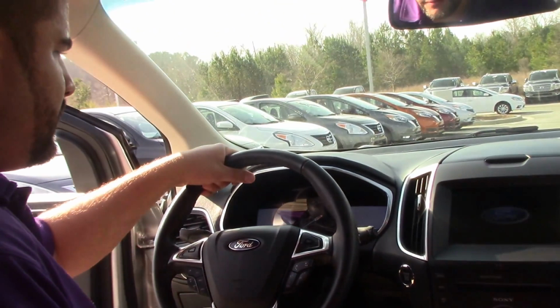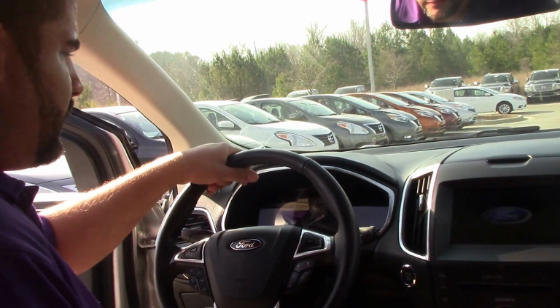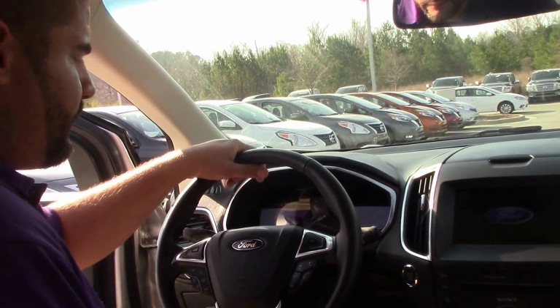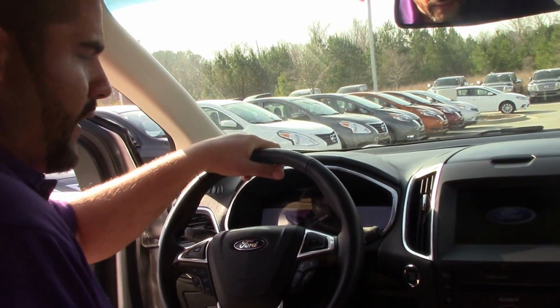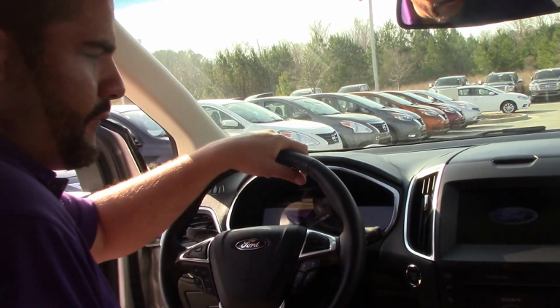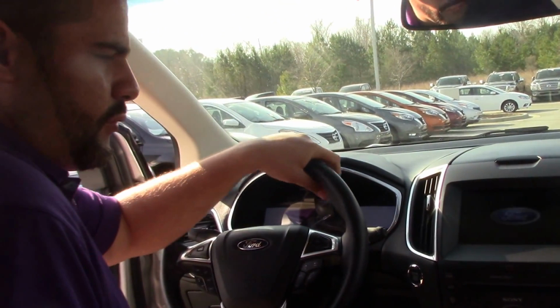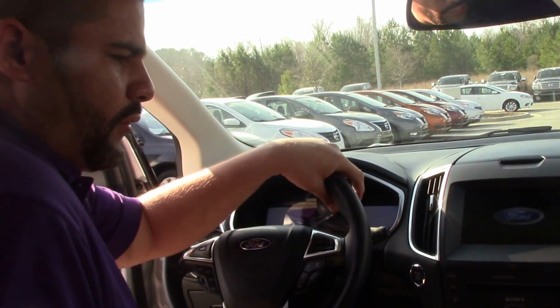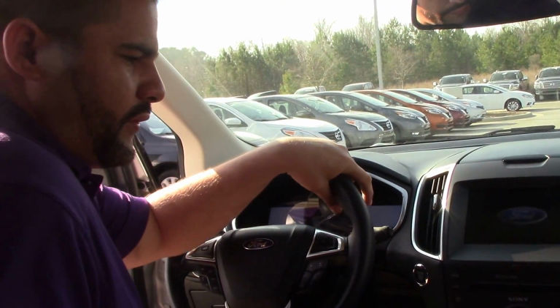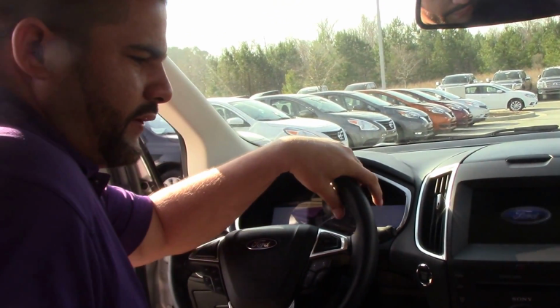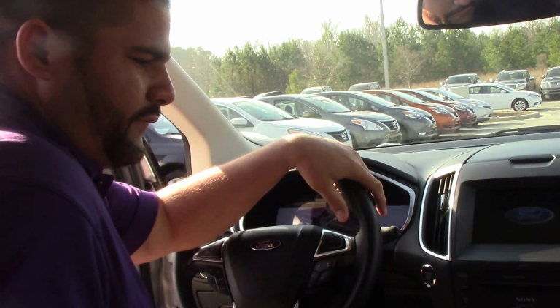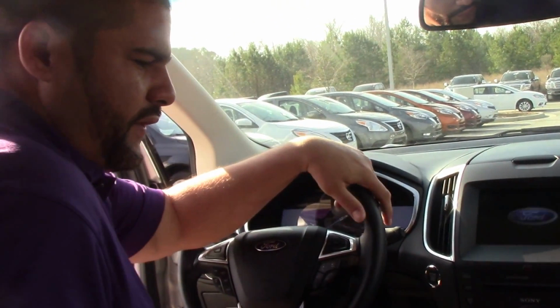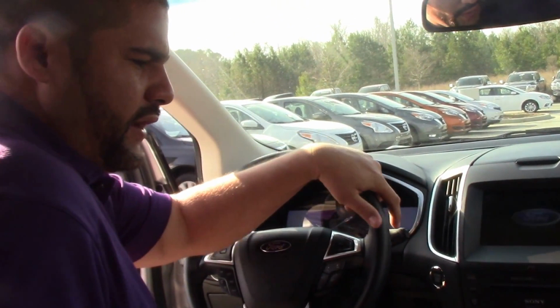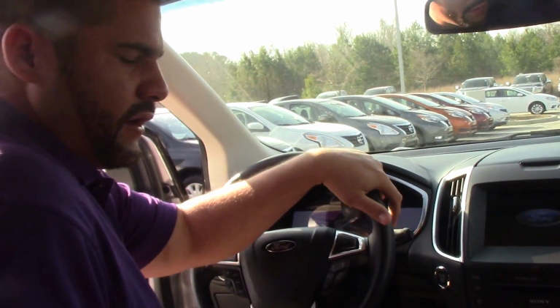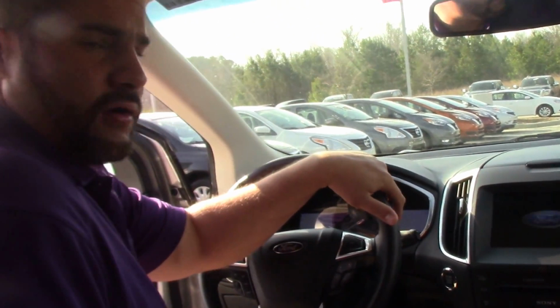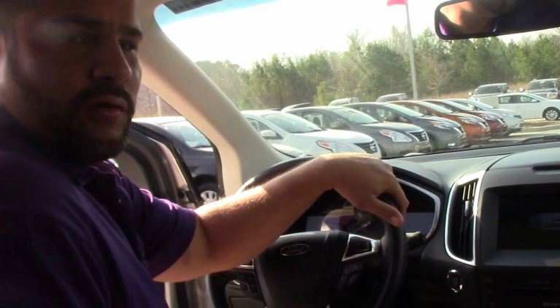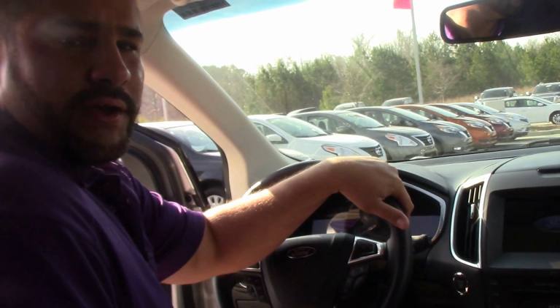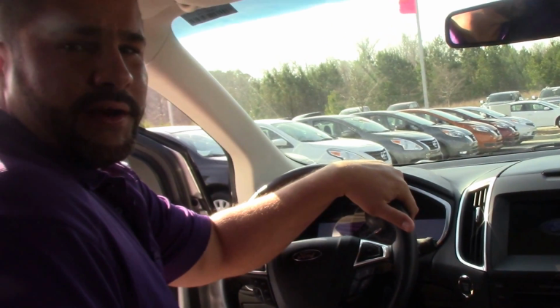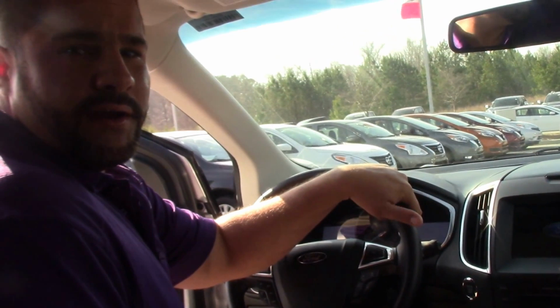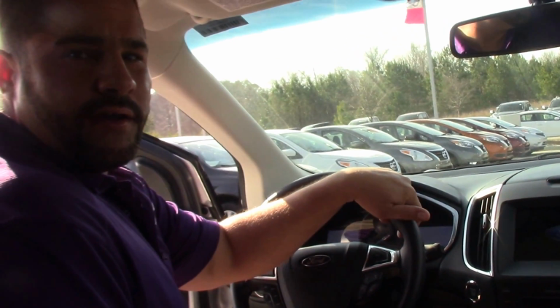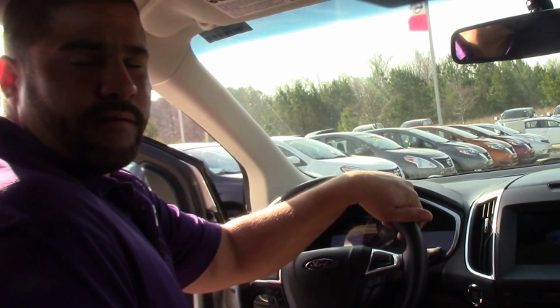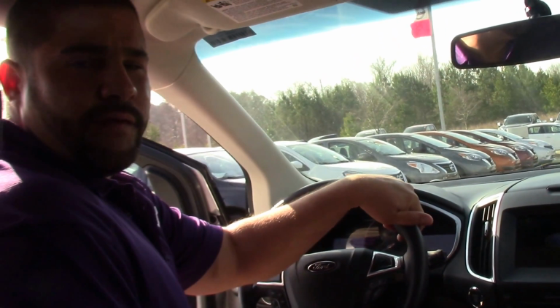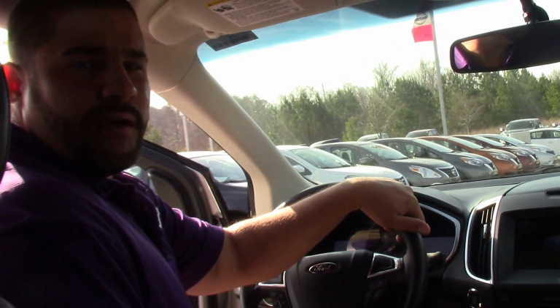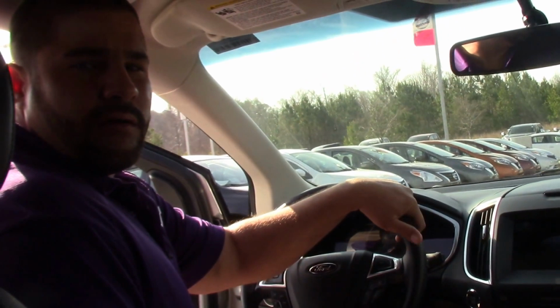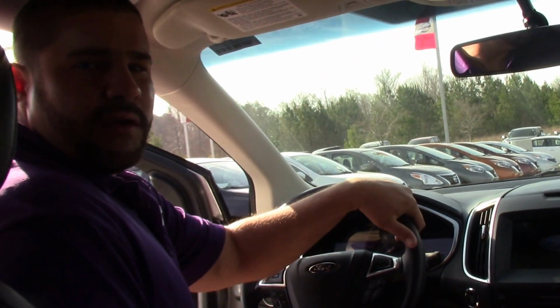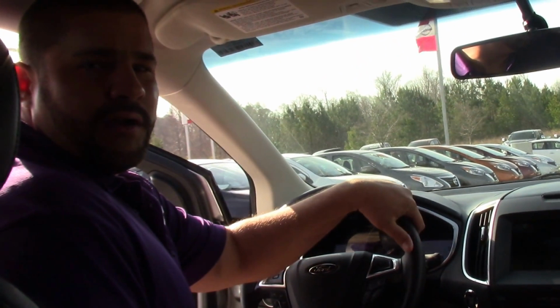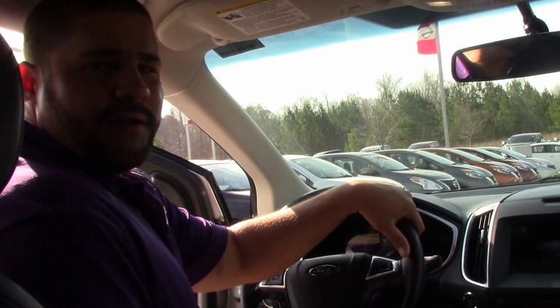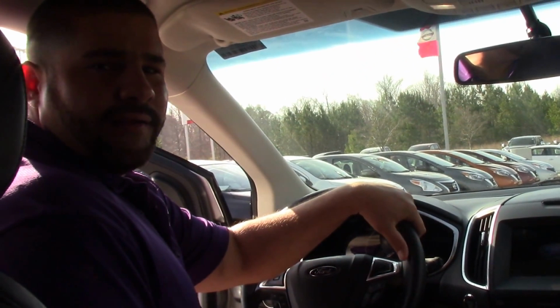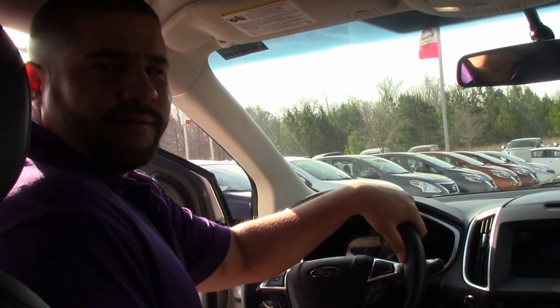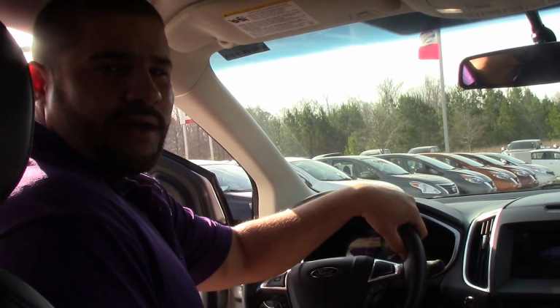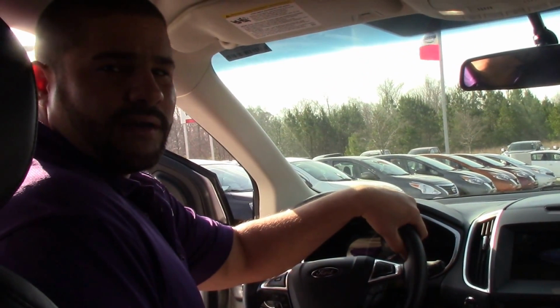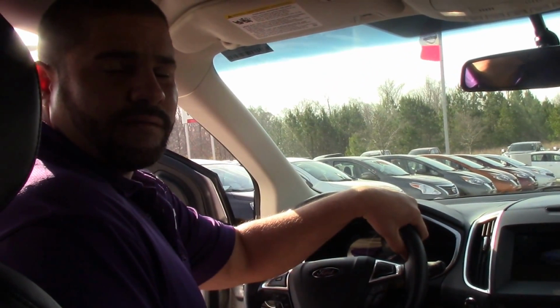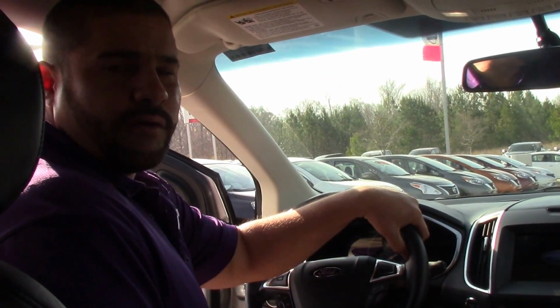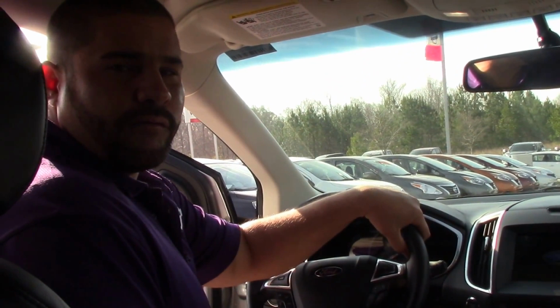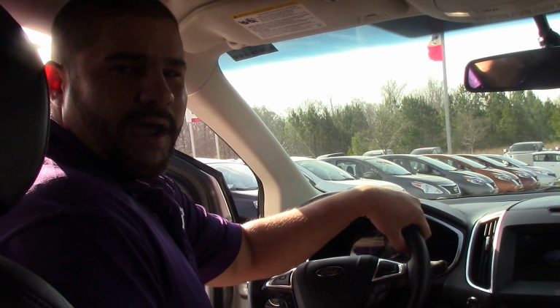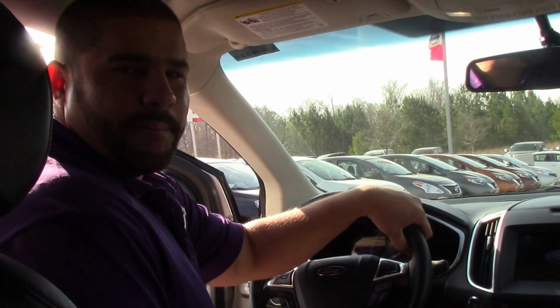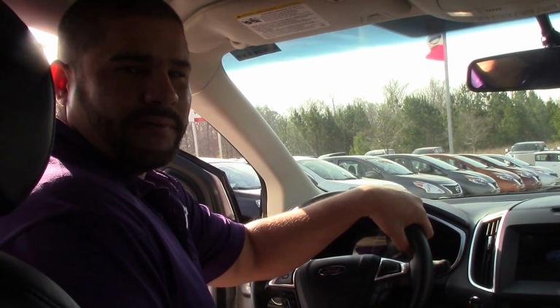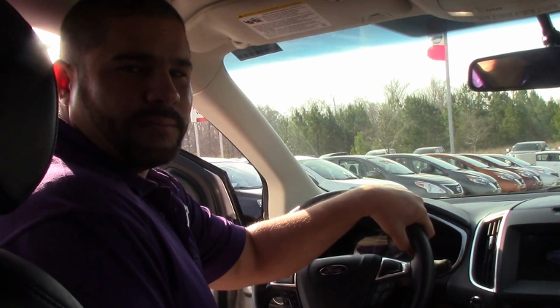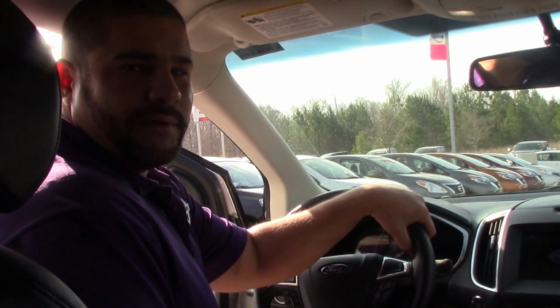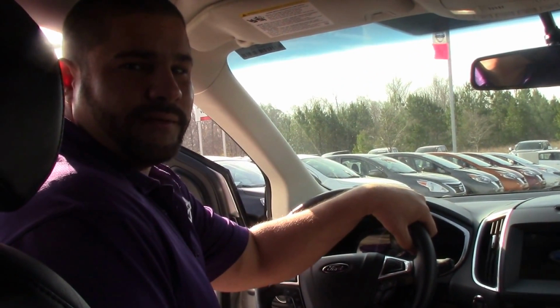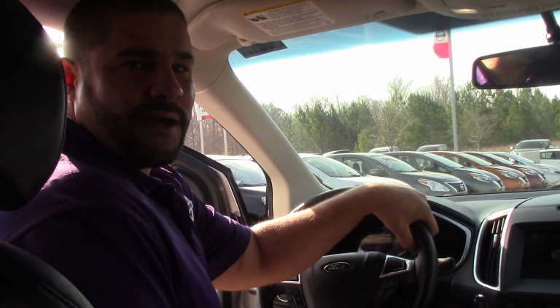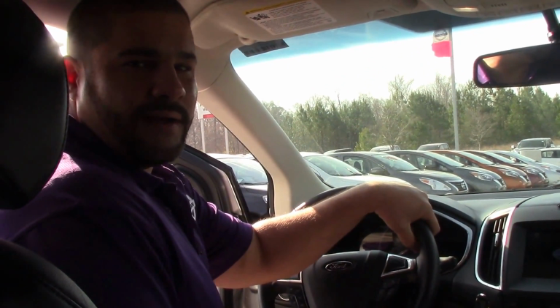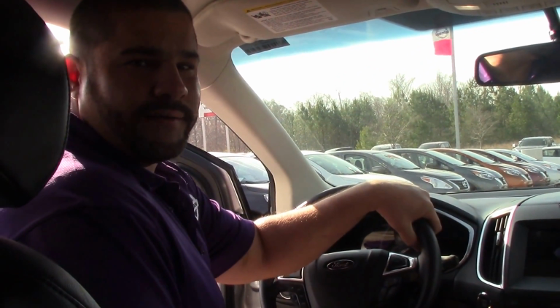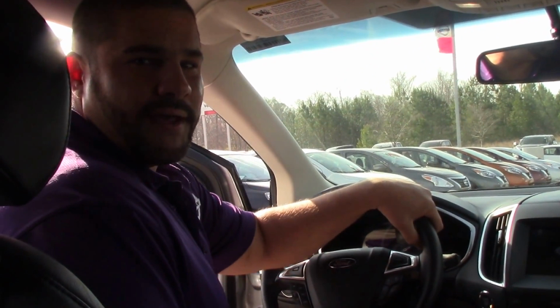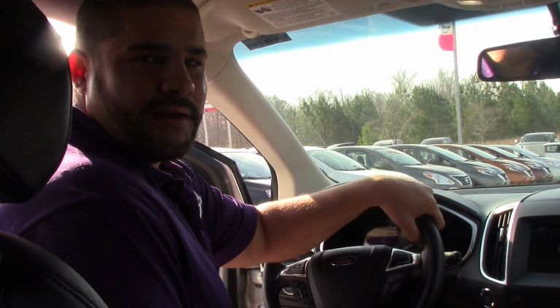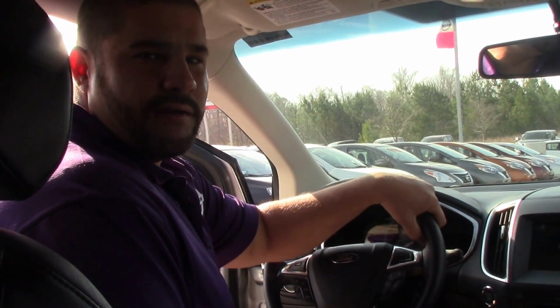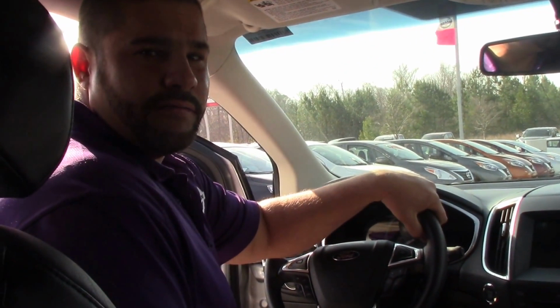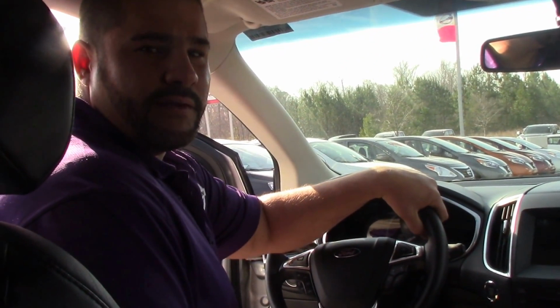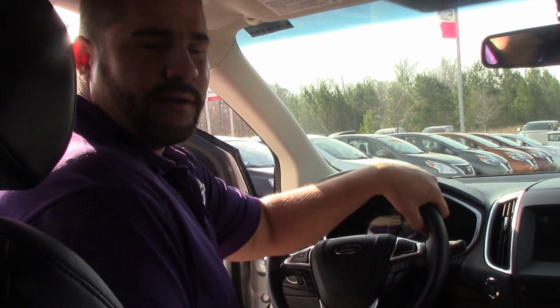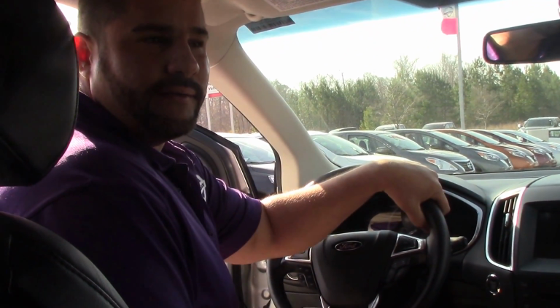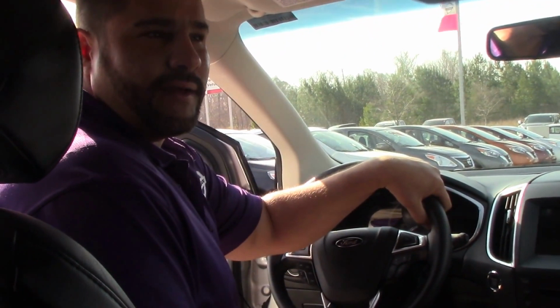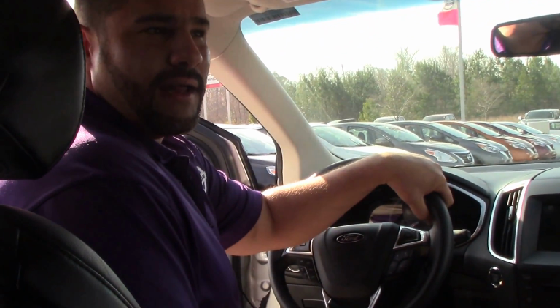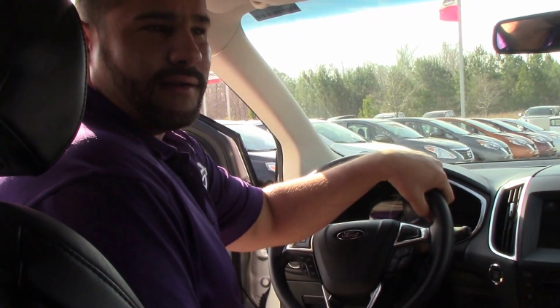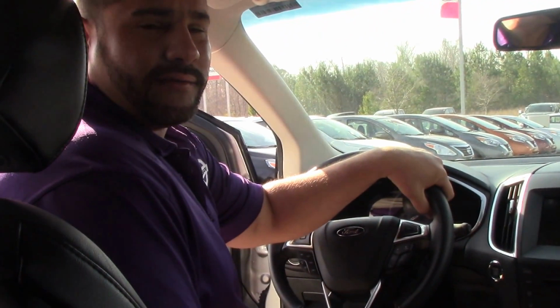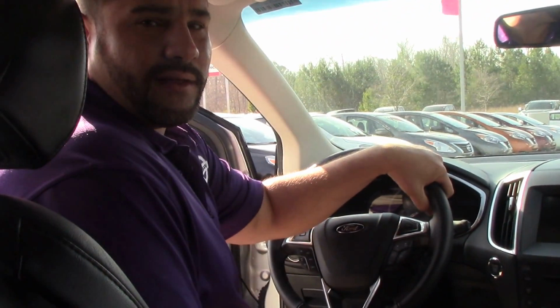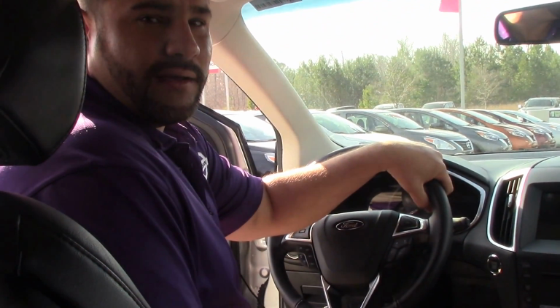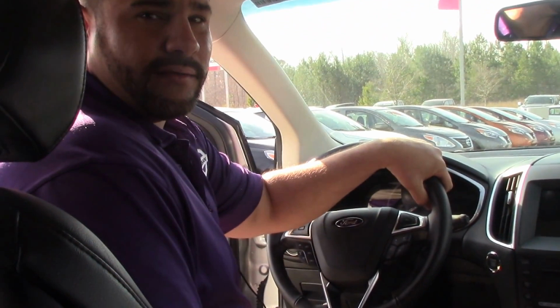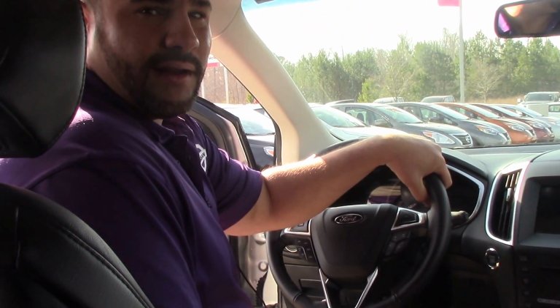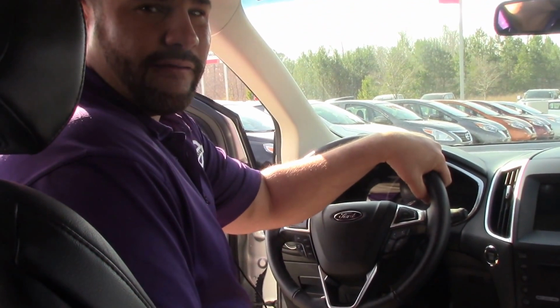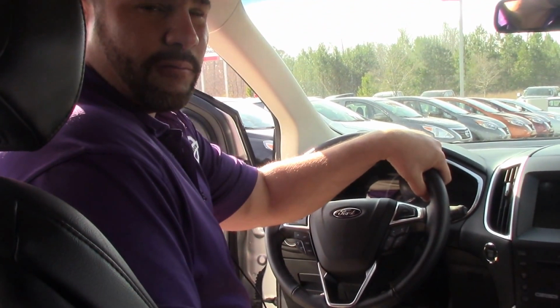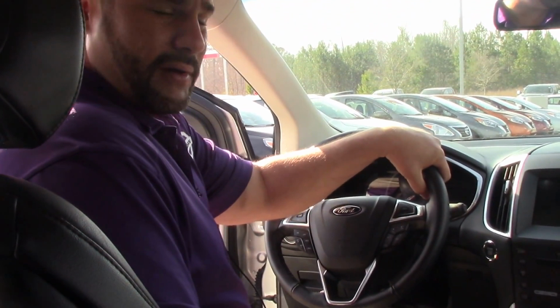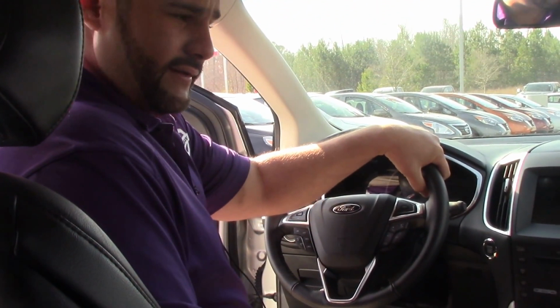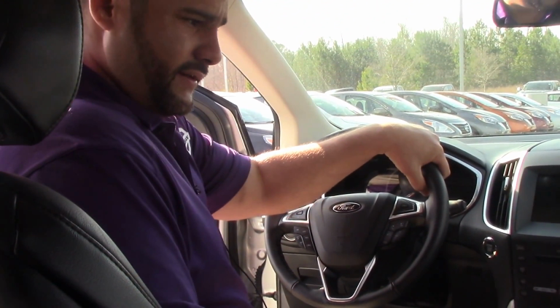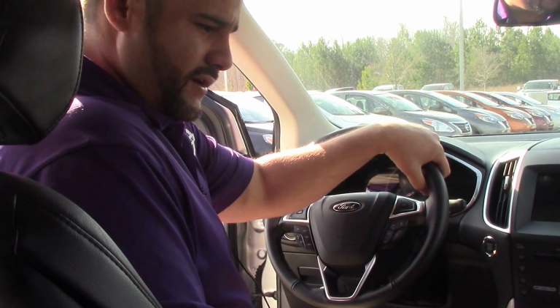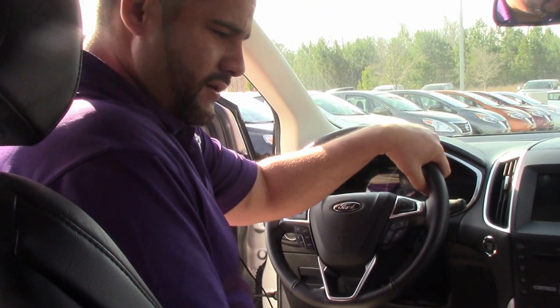If you want this vehicle or any other vehicle here at Nissan of Roanoke Rapids, please contact Ephraim Gonzalez. Thanks and have a blessed day.